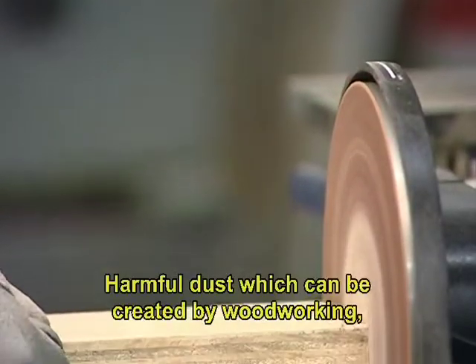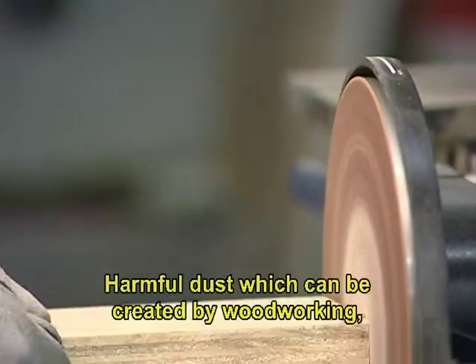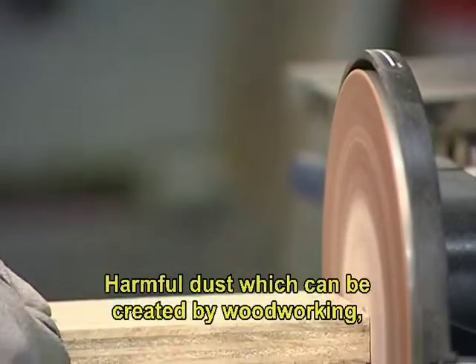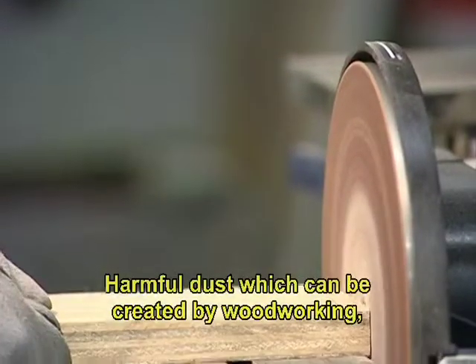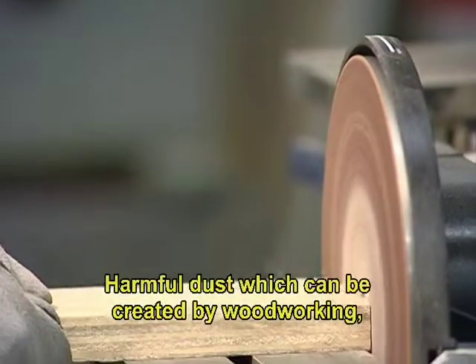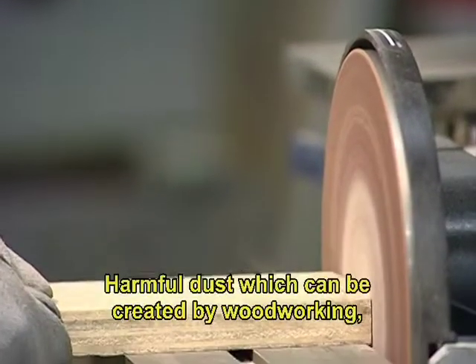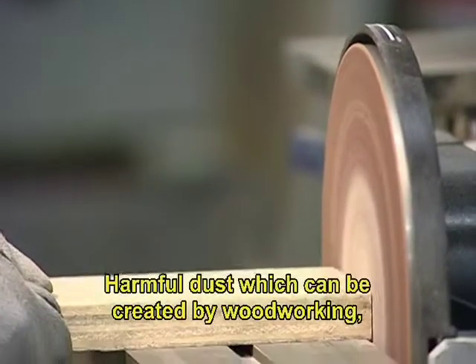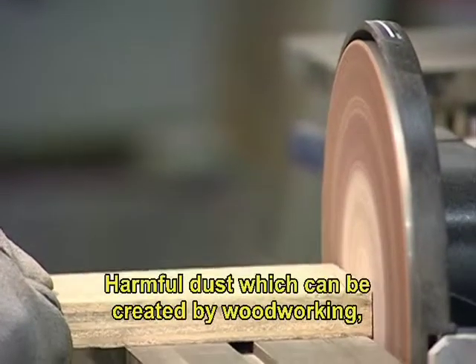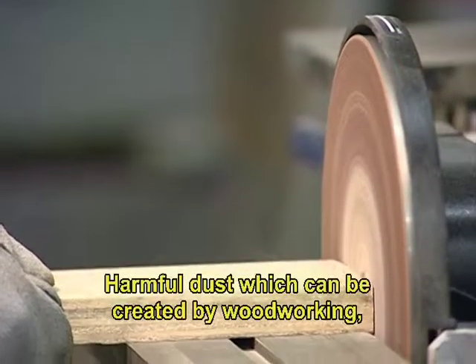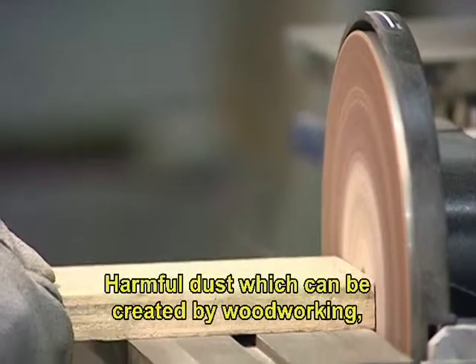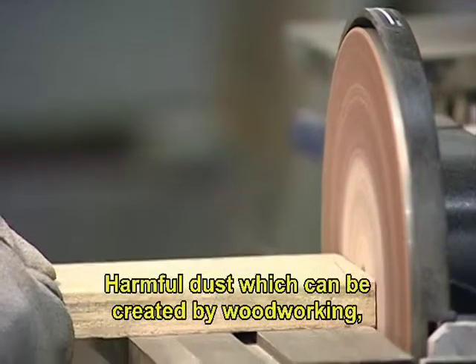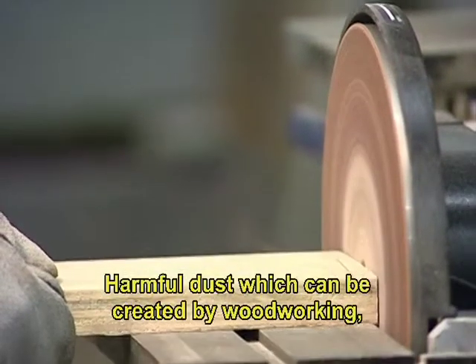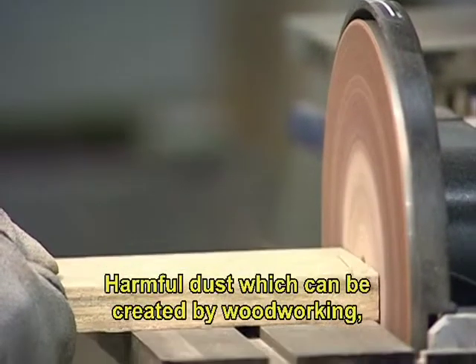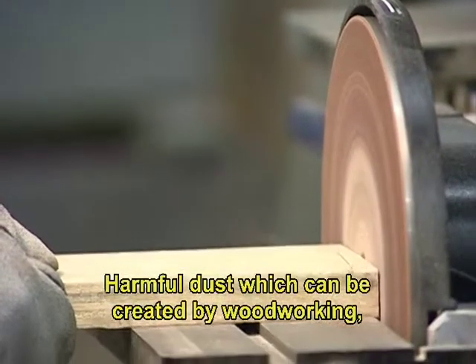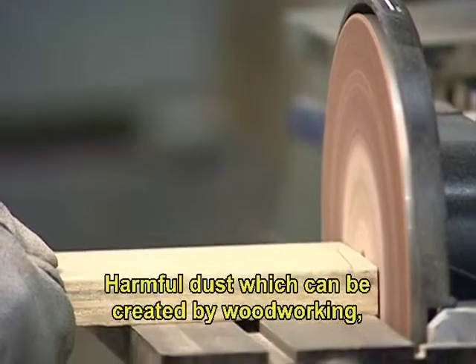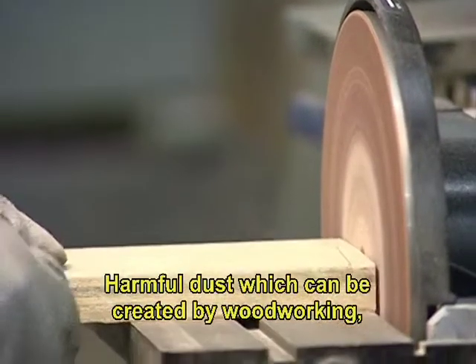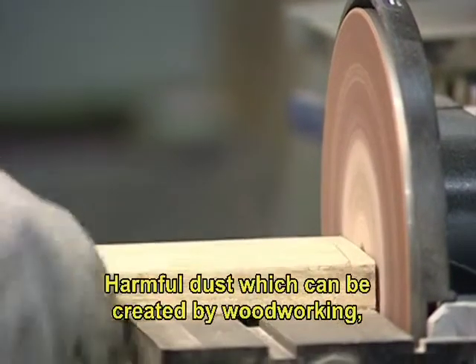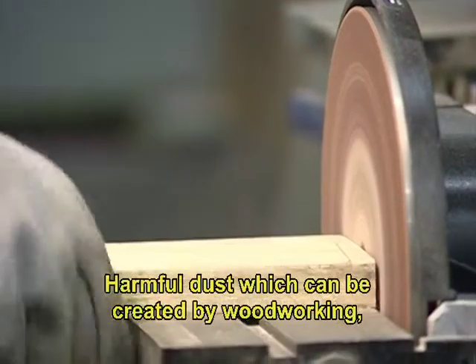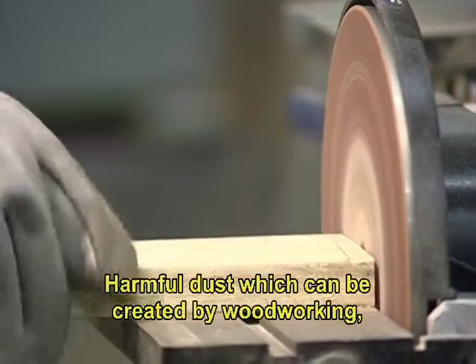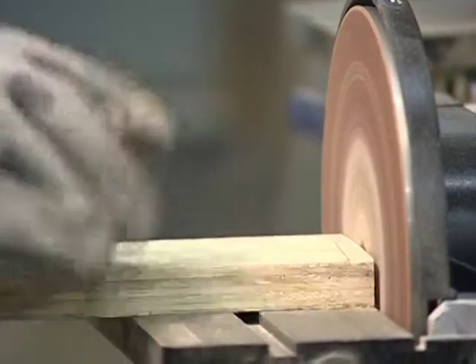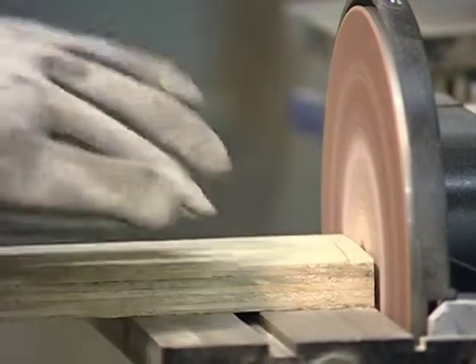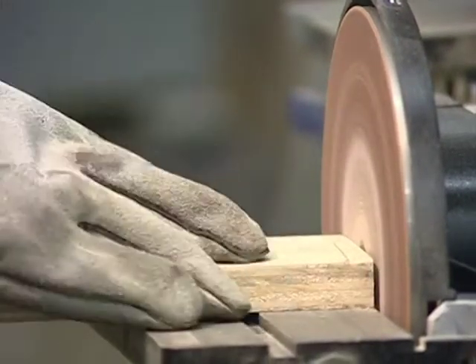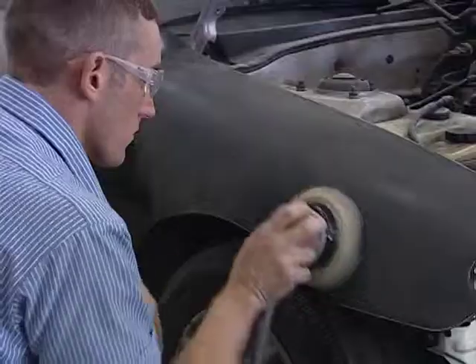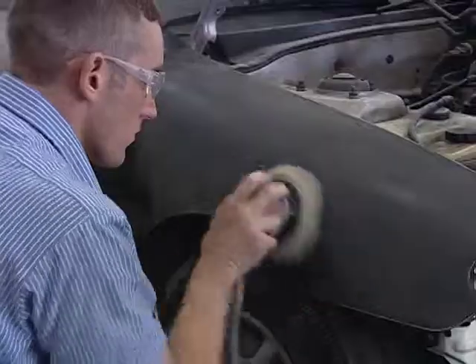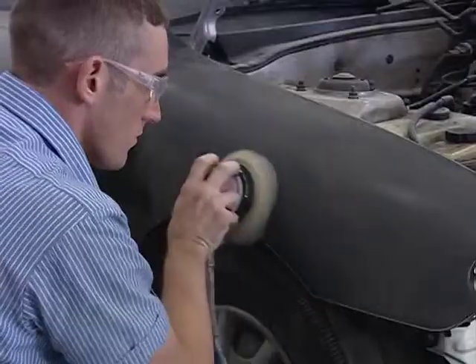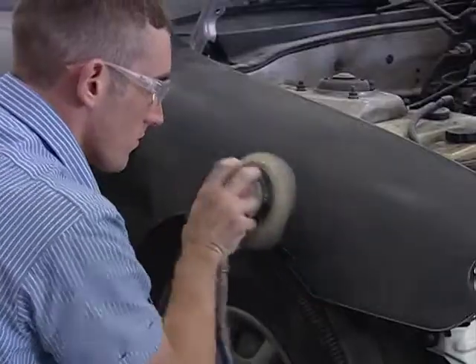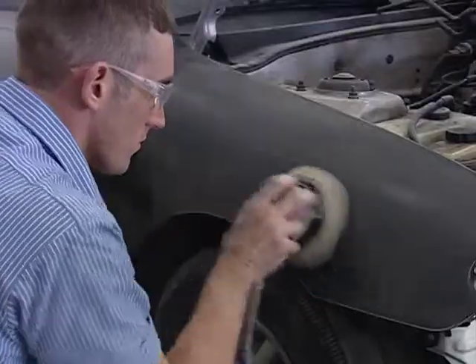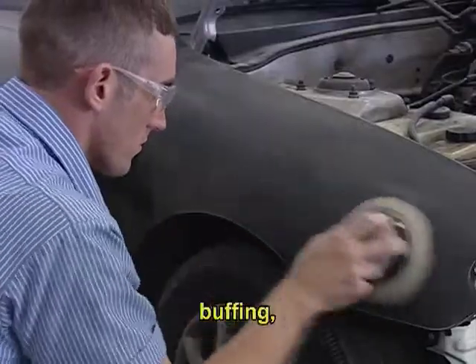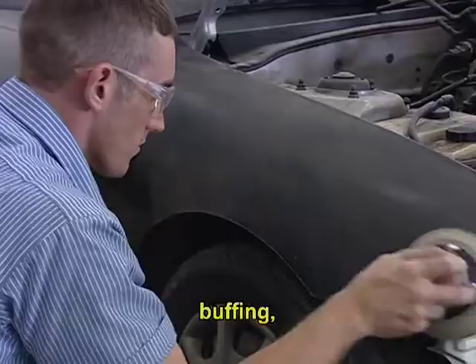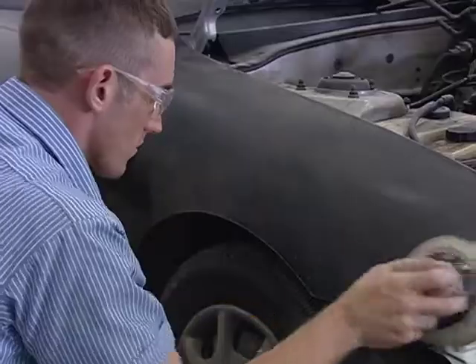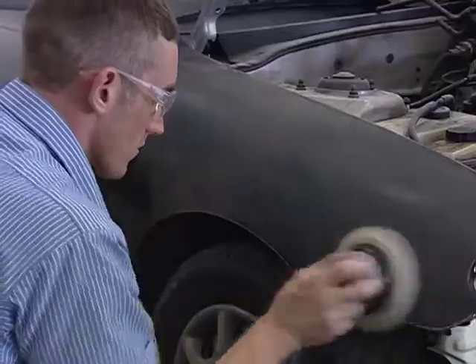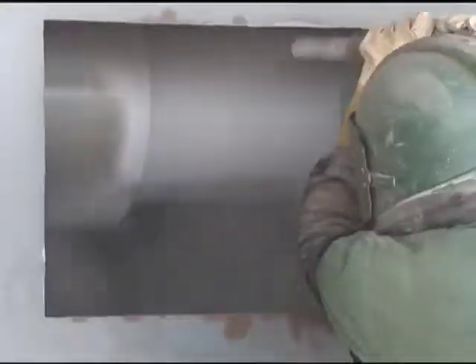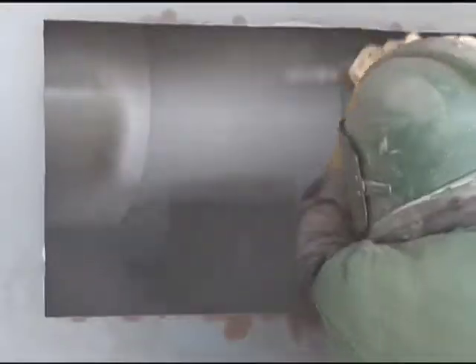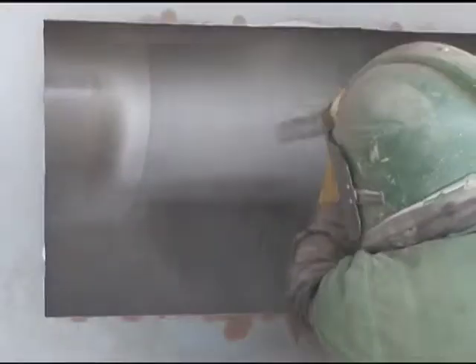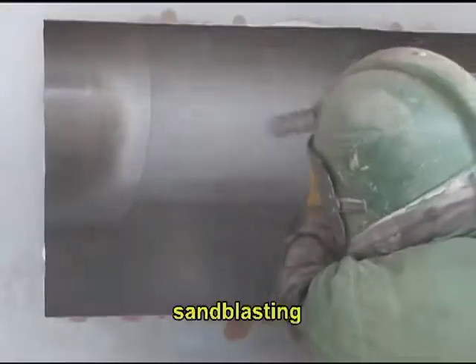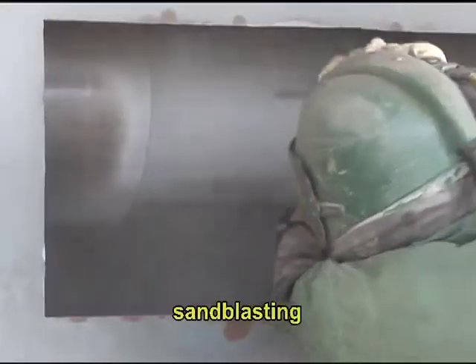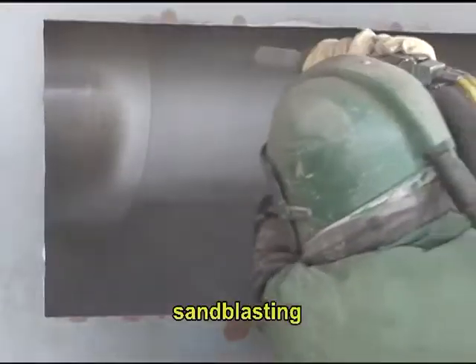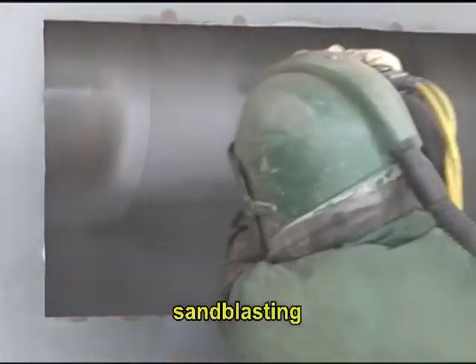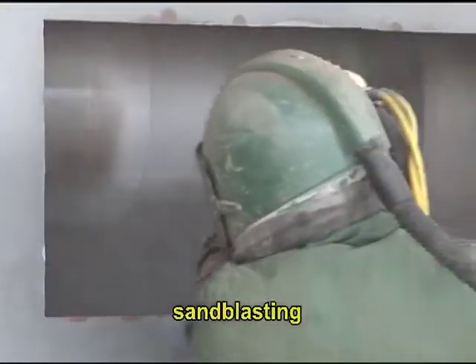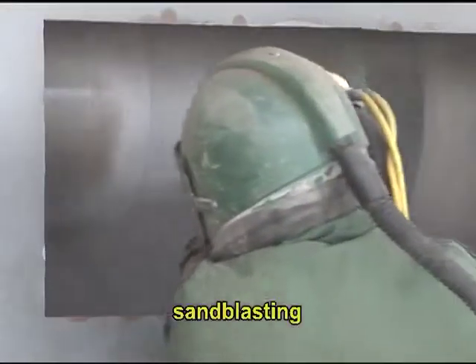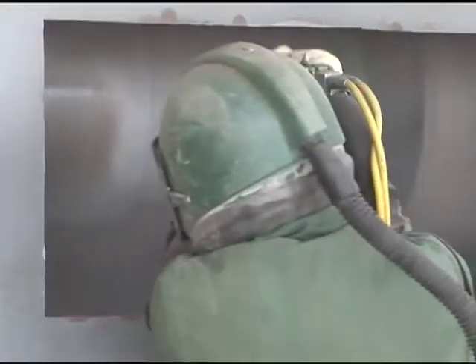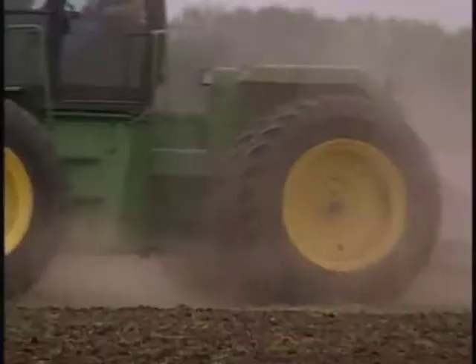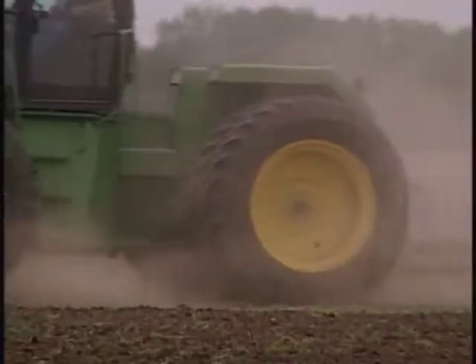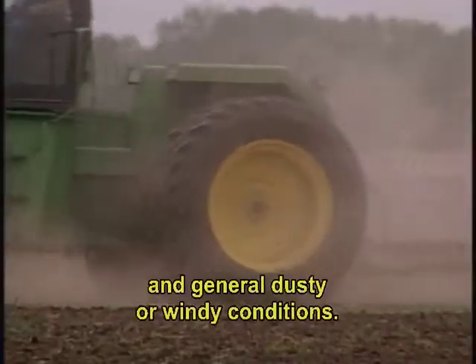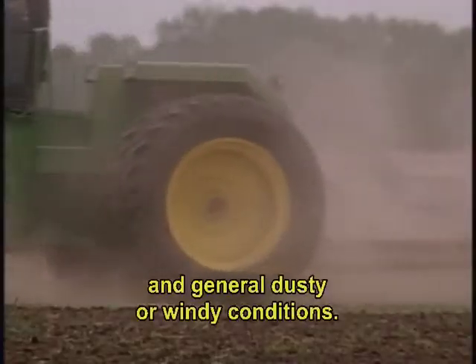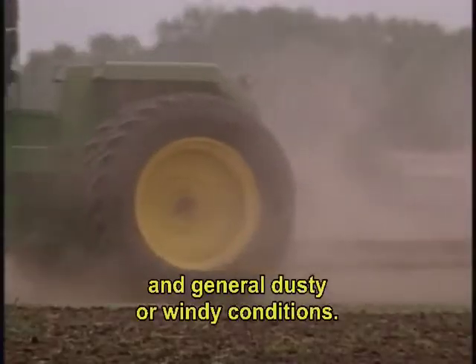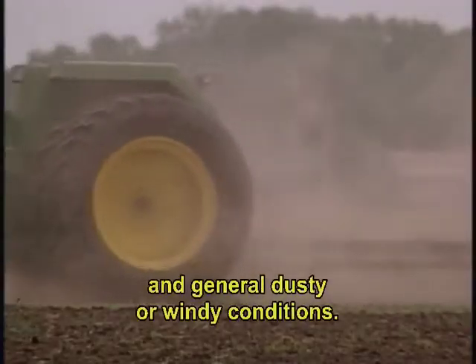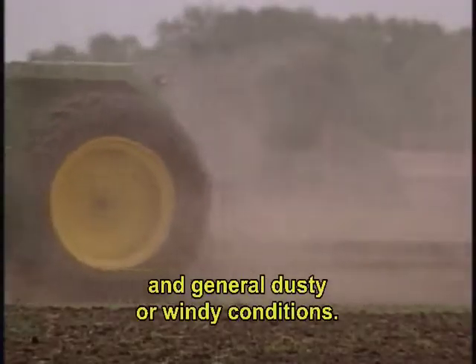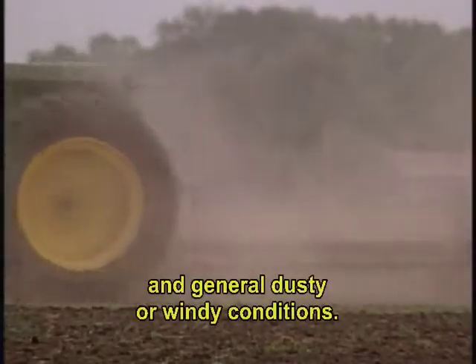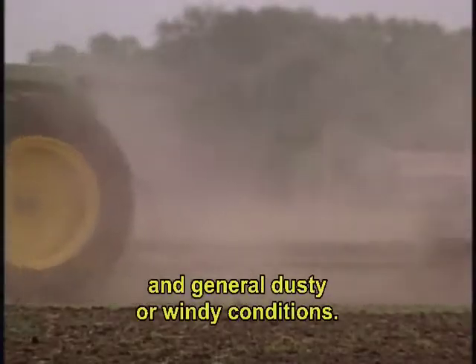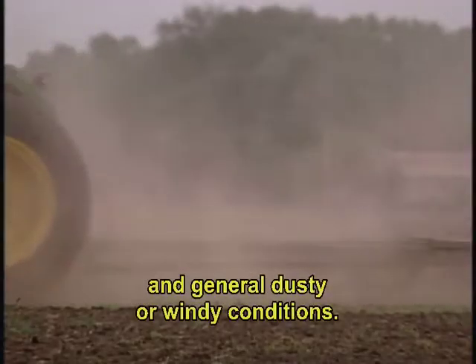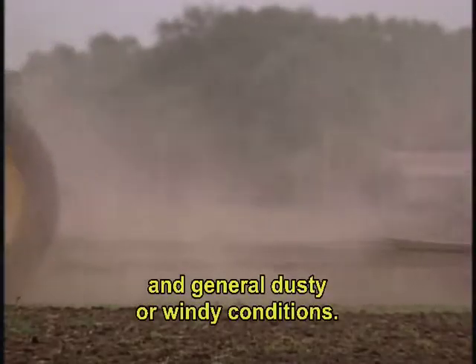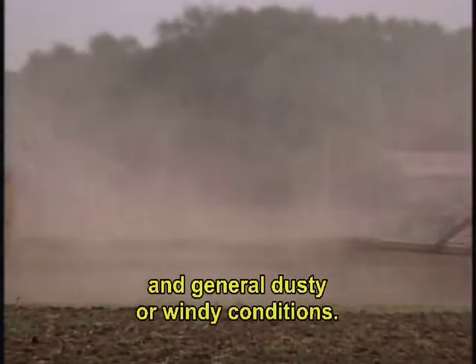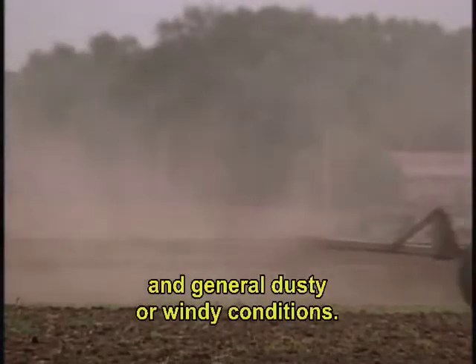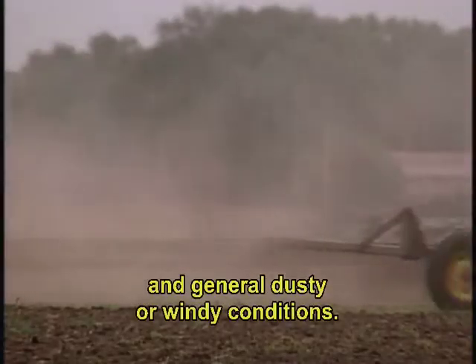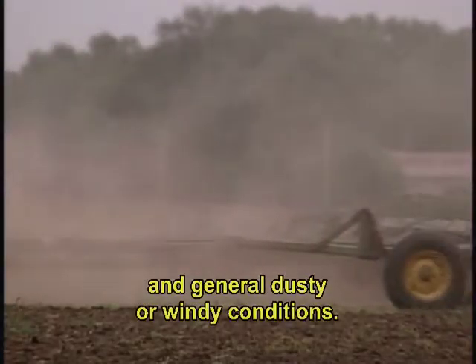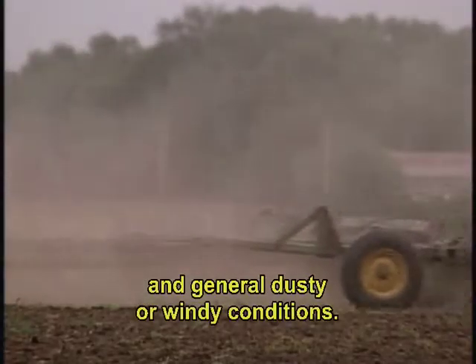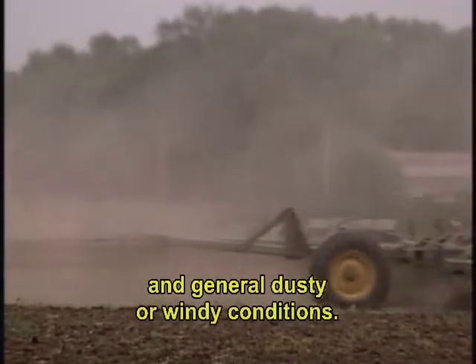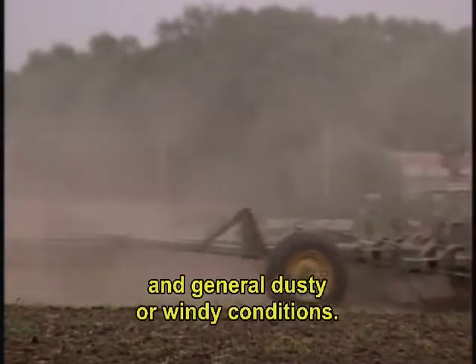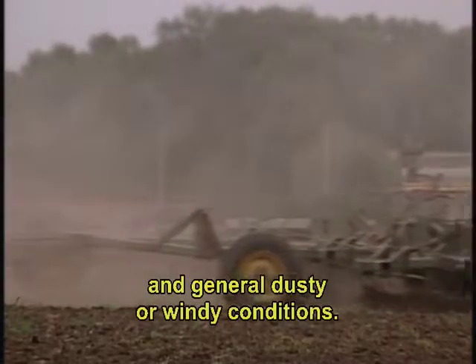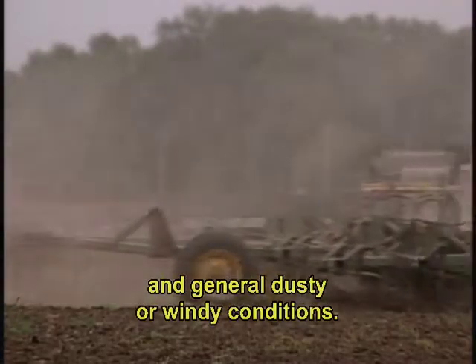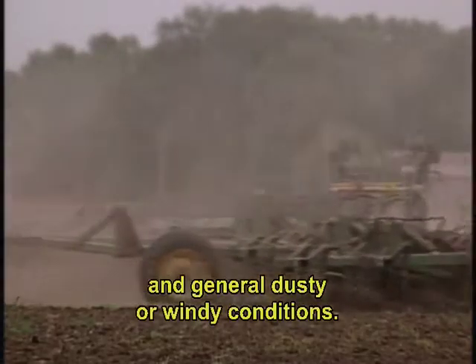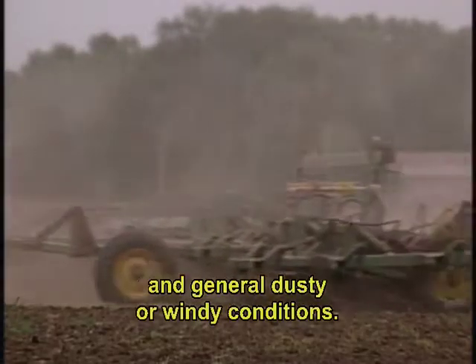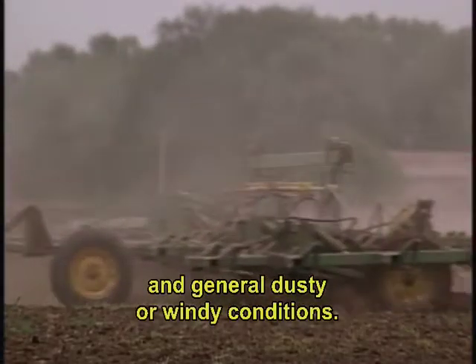Harmful dust, which can be created by woodworking, buffing, sand blasting, and general dusty or windy conditions, is another potential eye hazard.